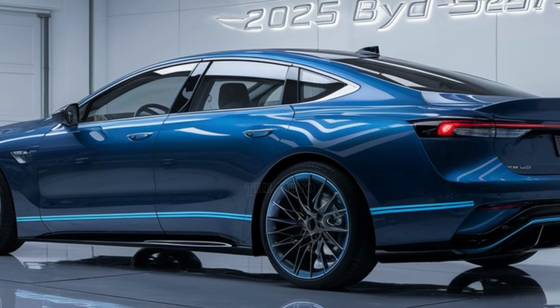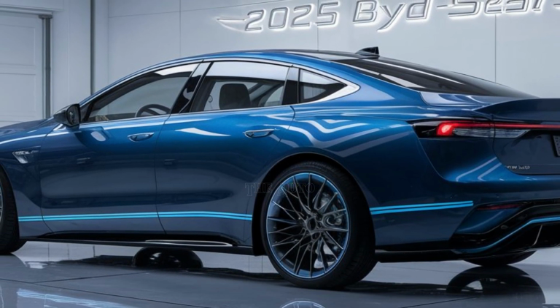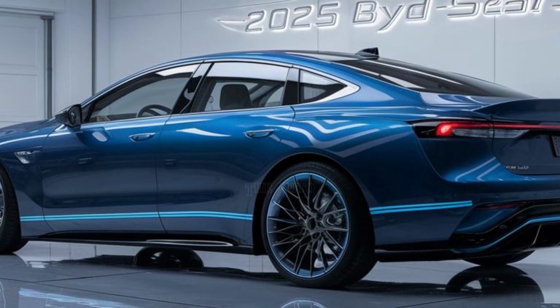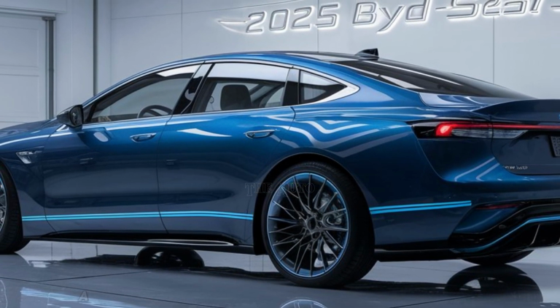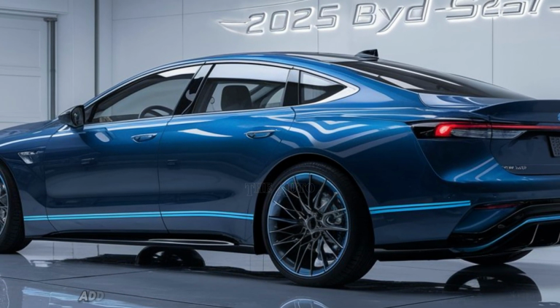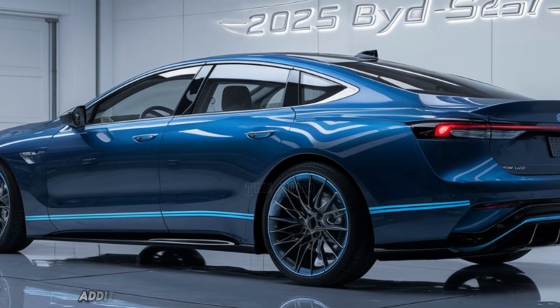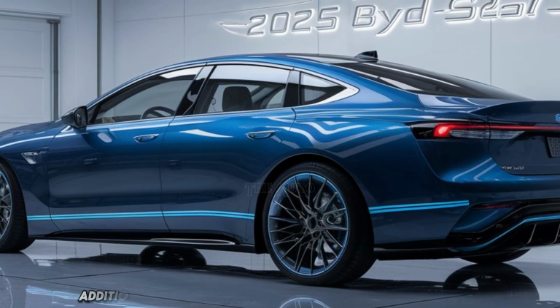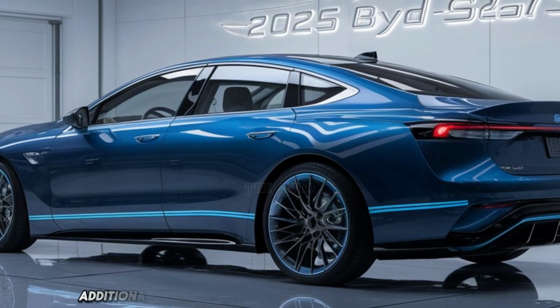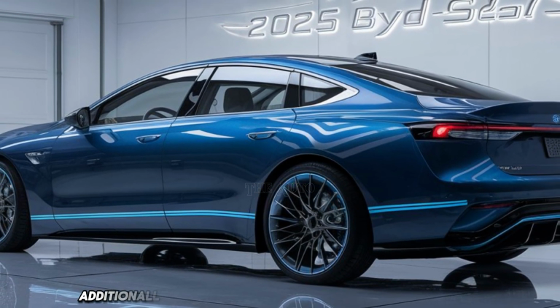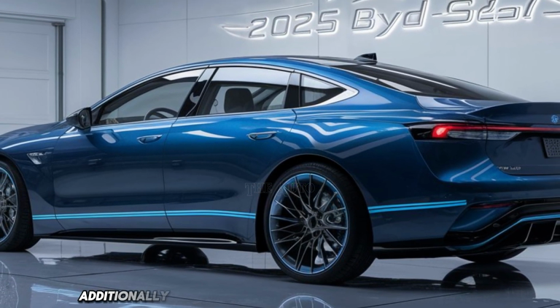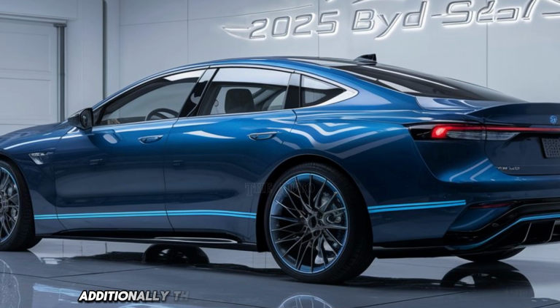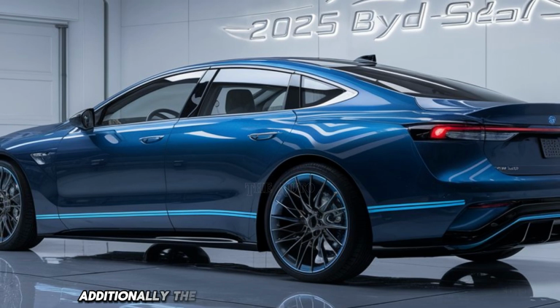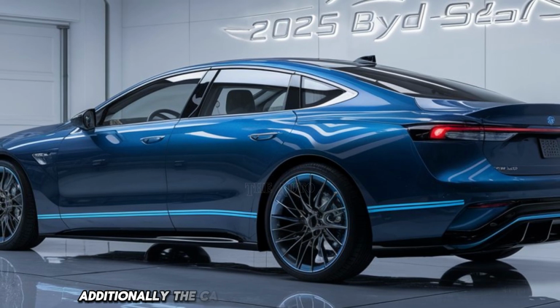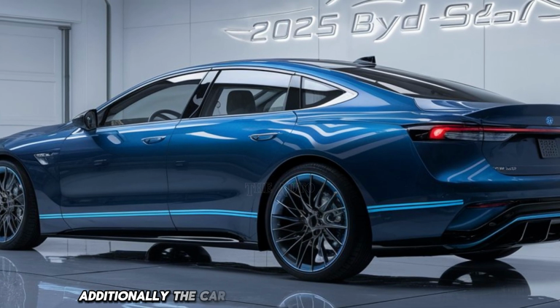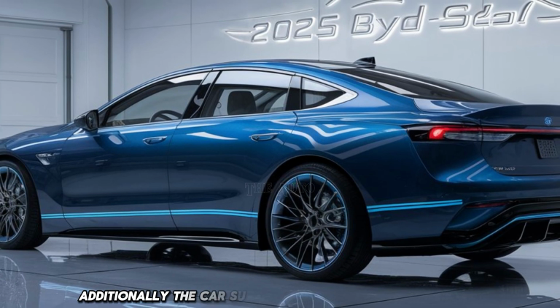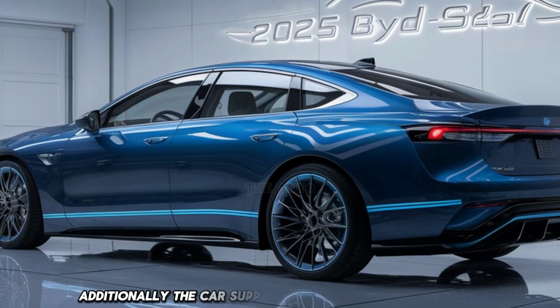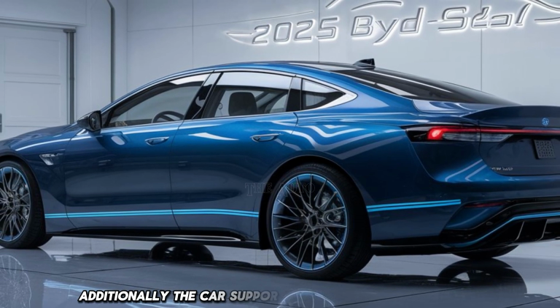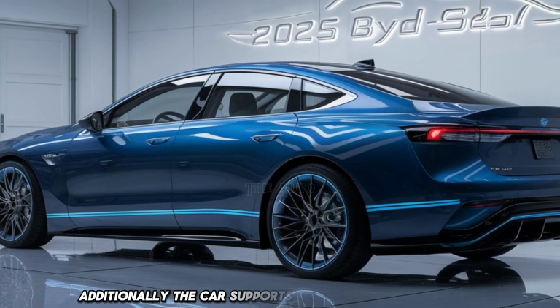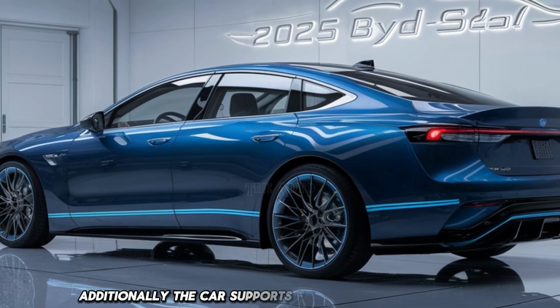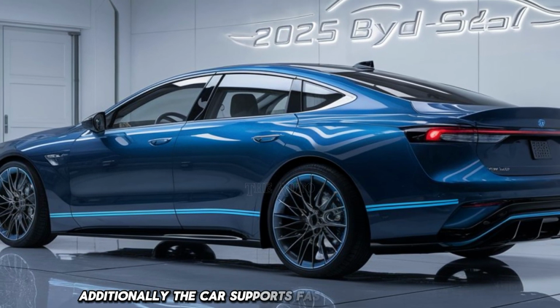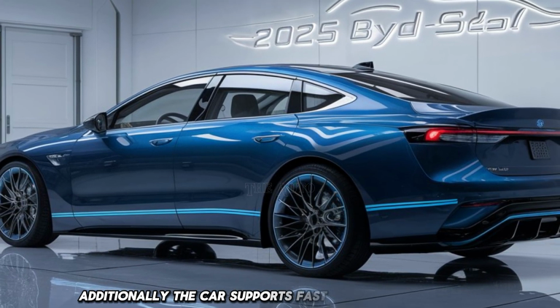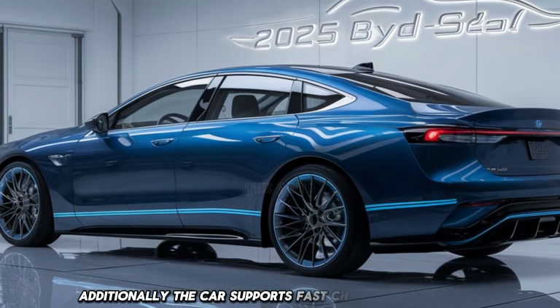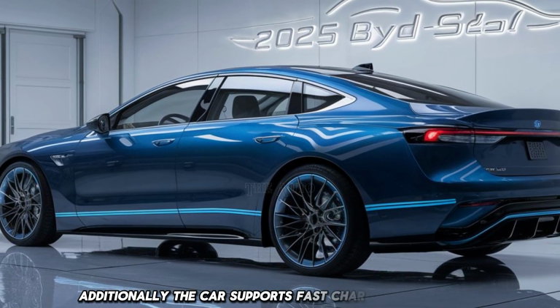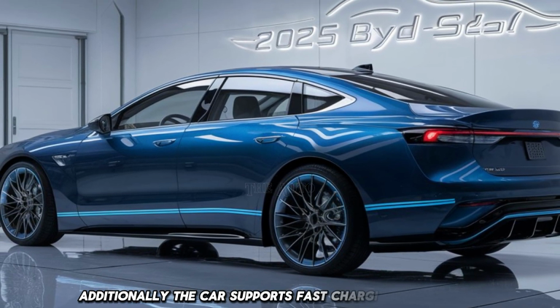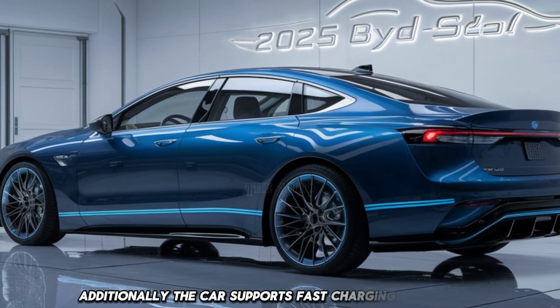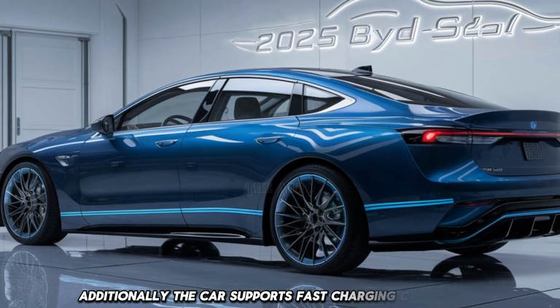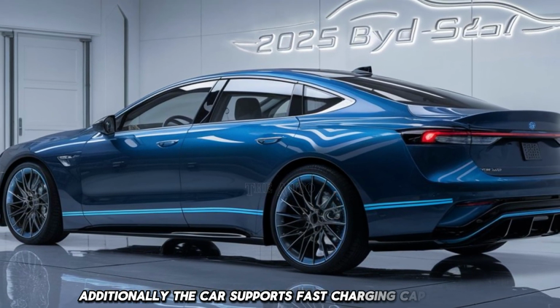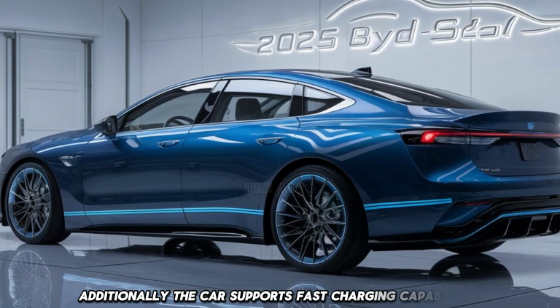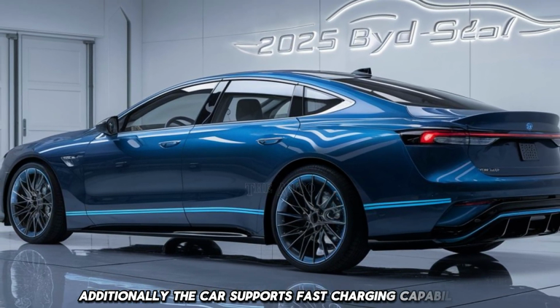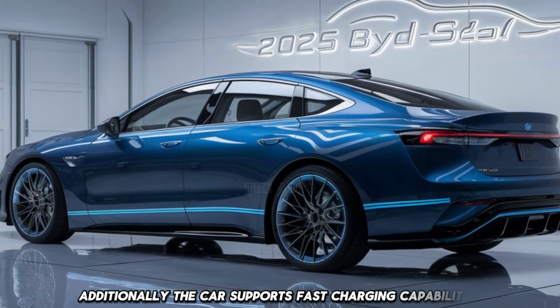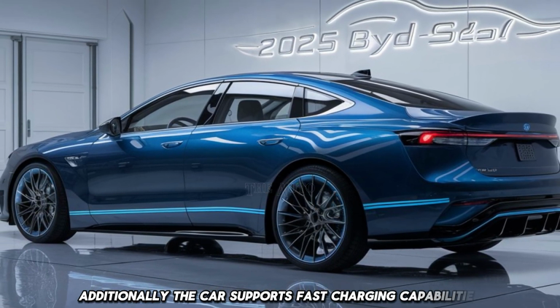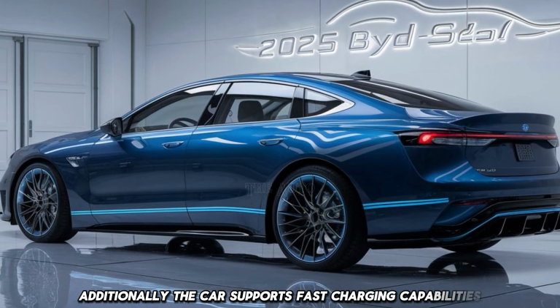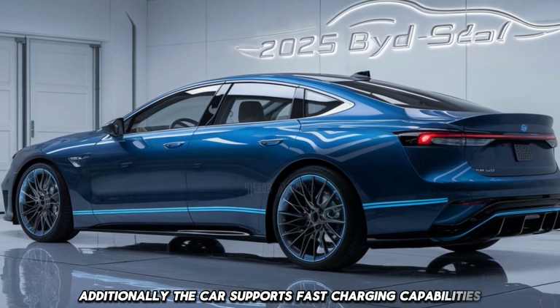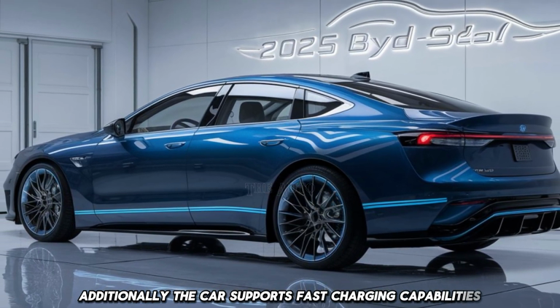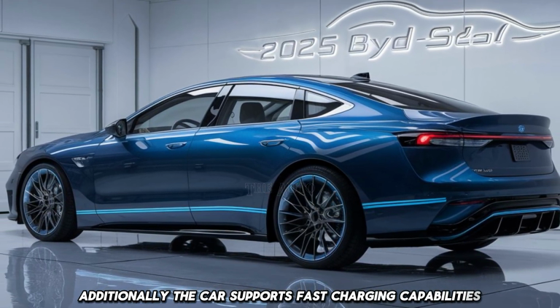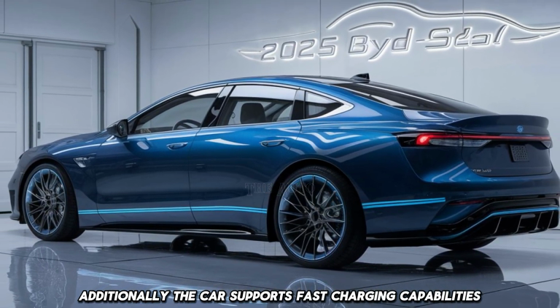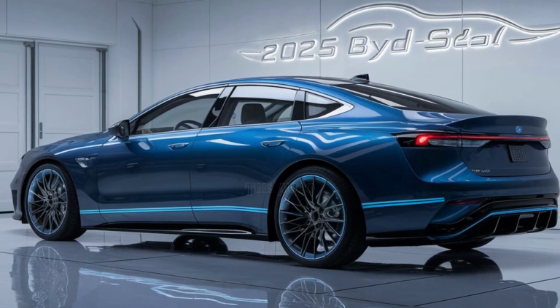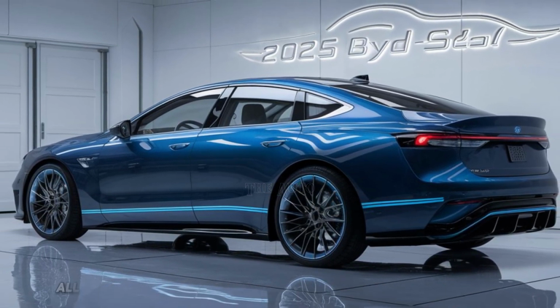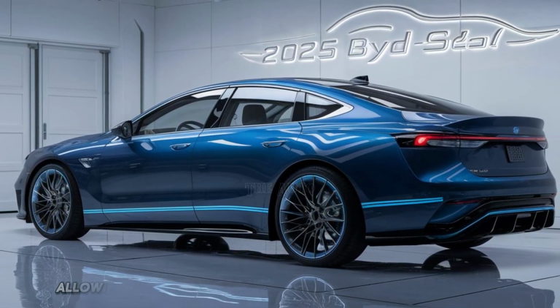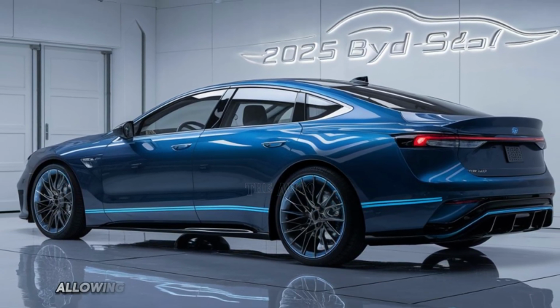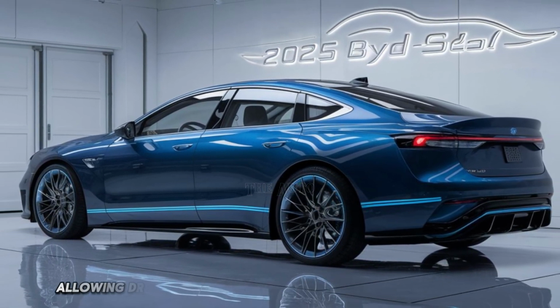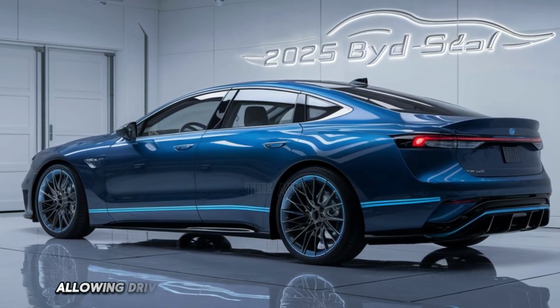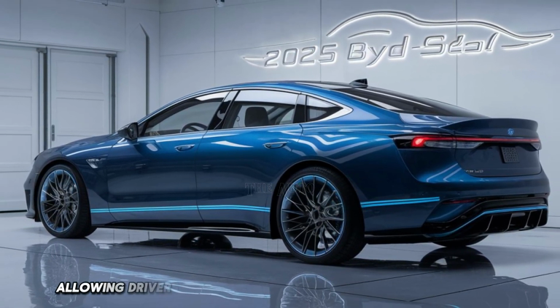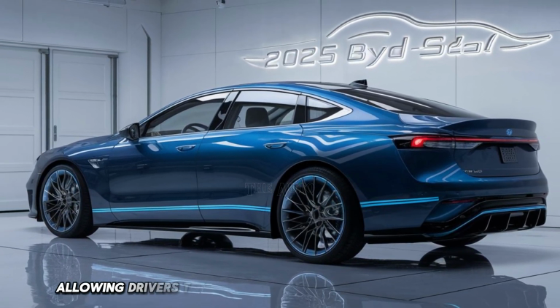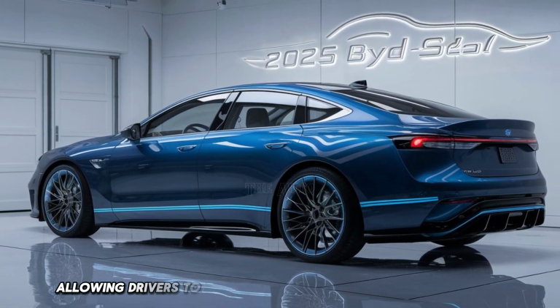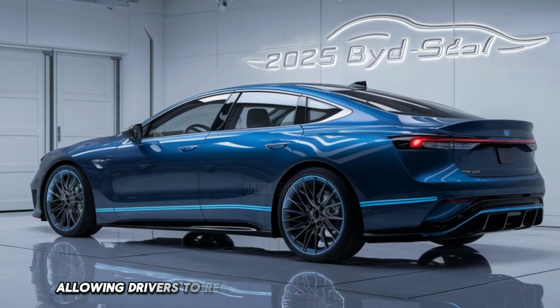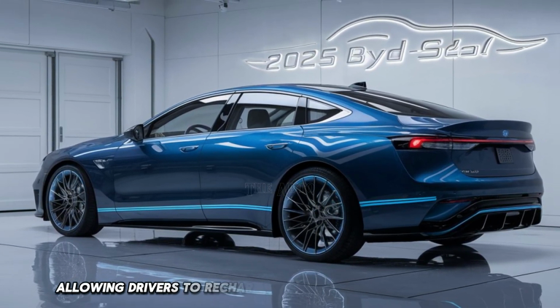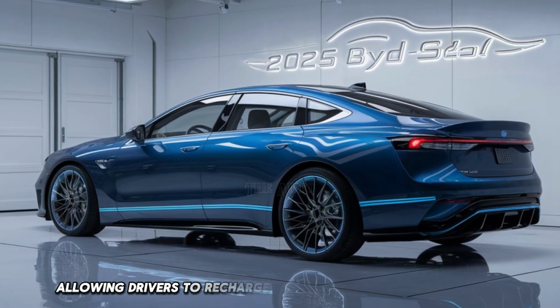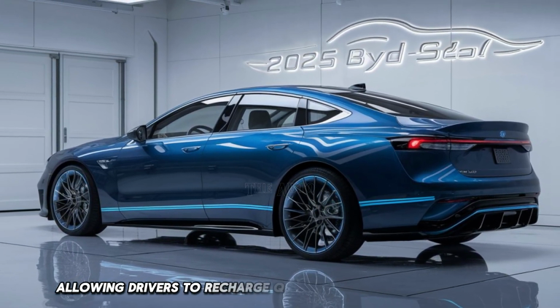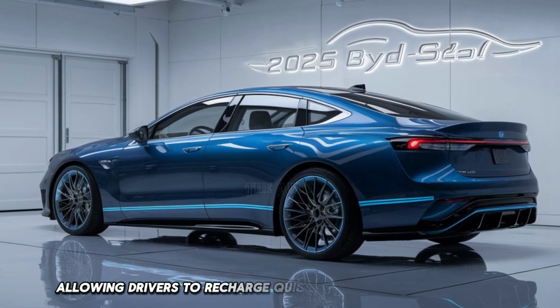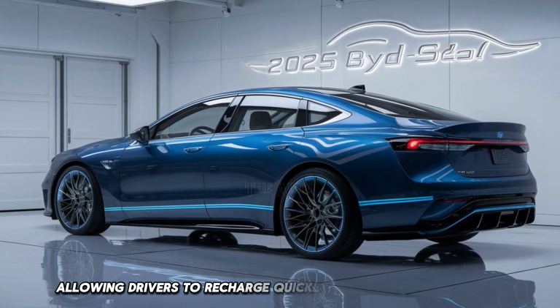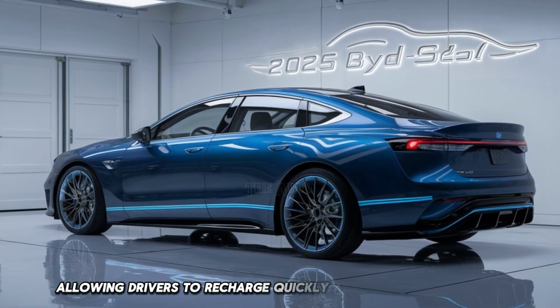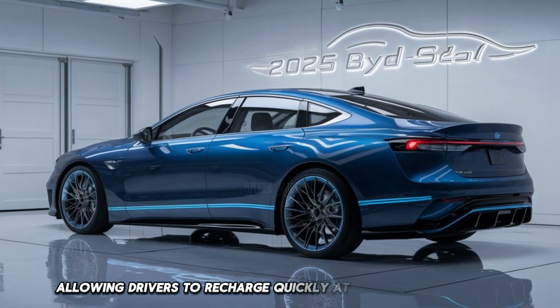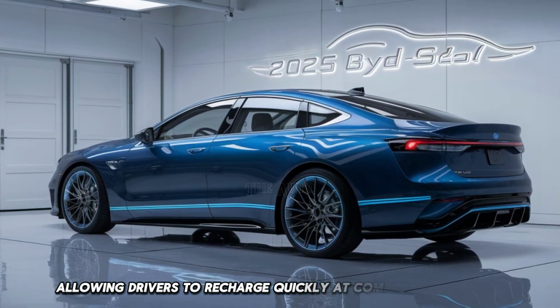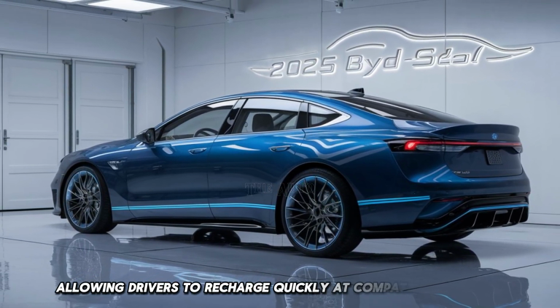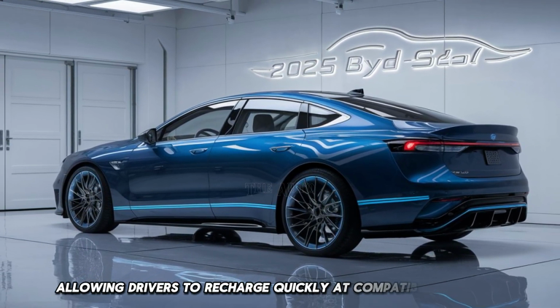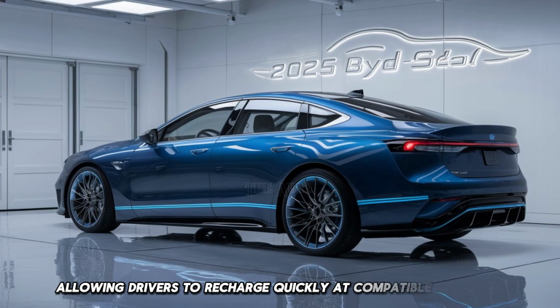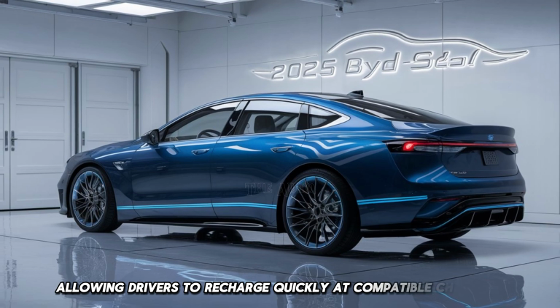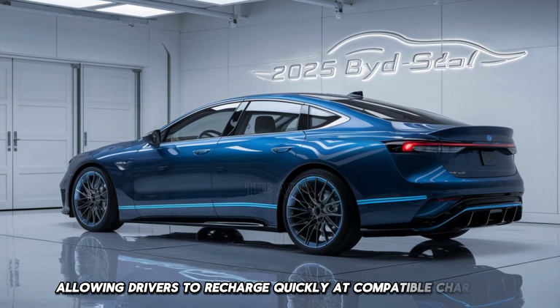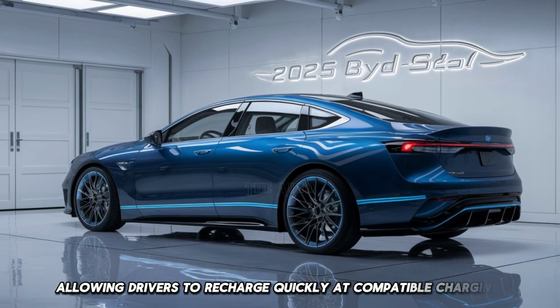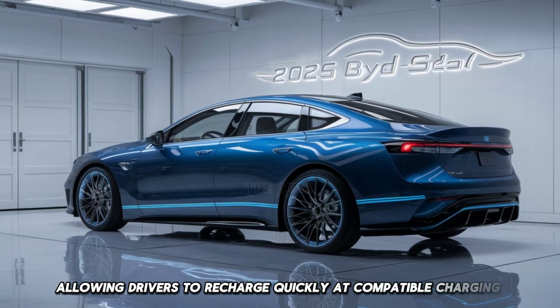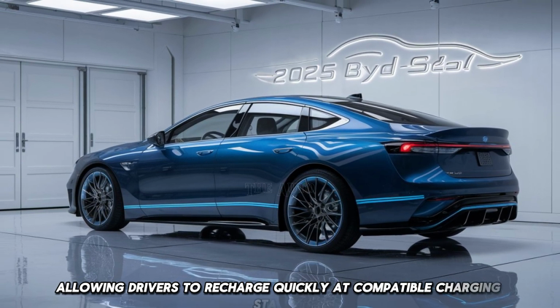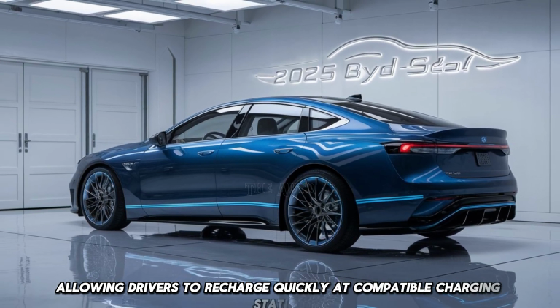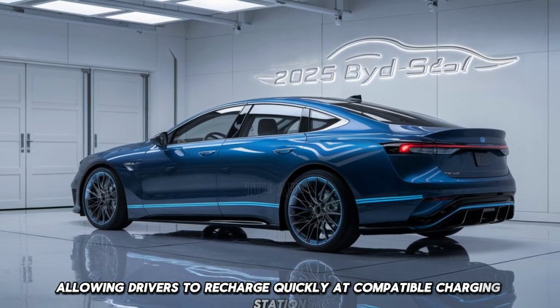Additionally, the car supports fast-charging capabilities, allowing drivers to recharge quickly at compatible charging stations.